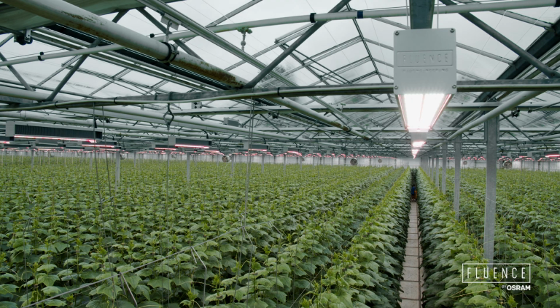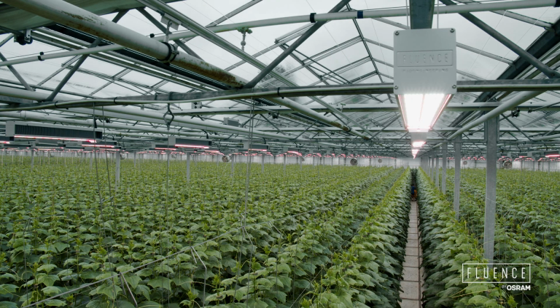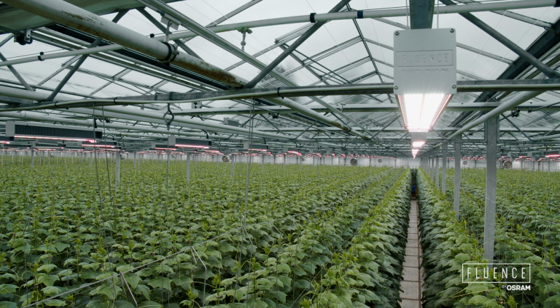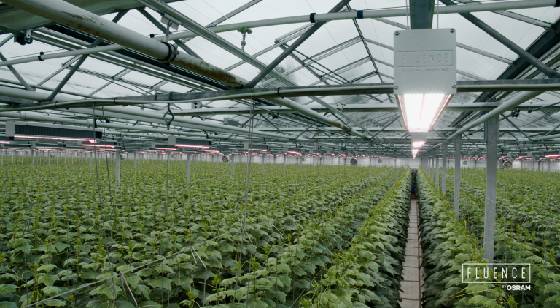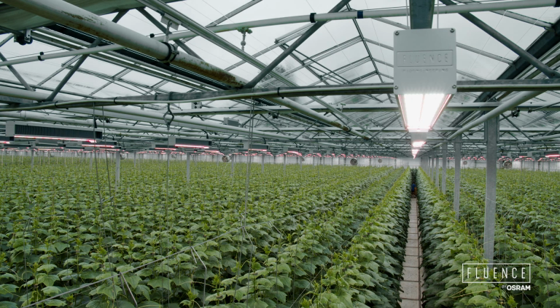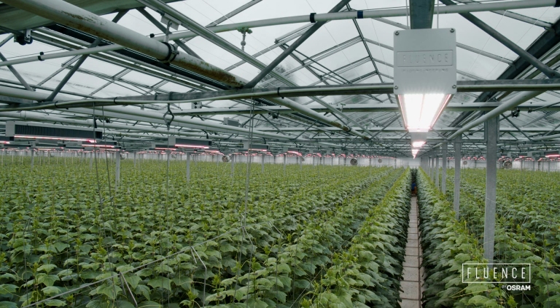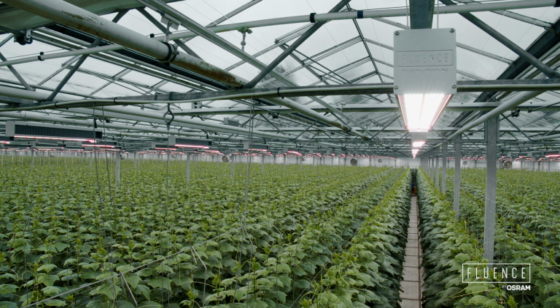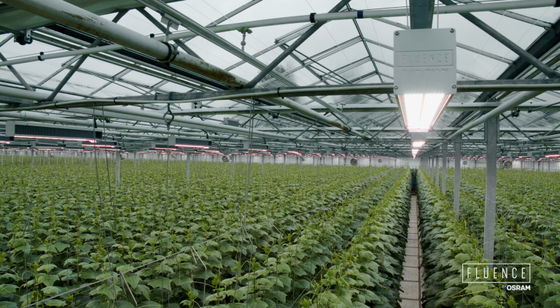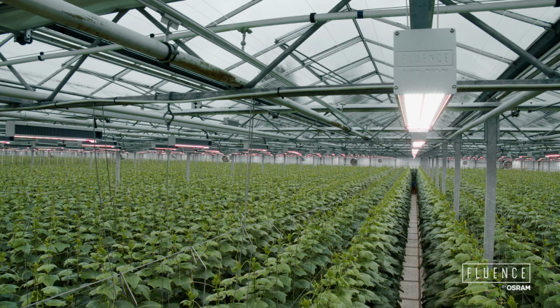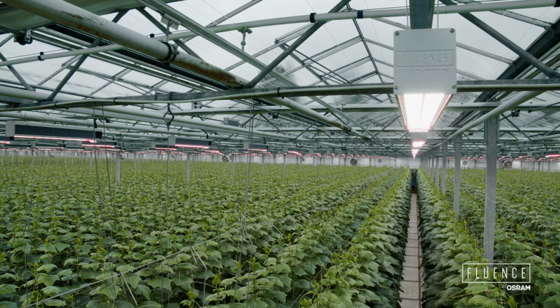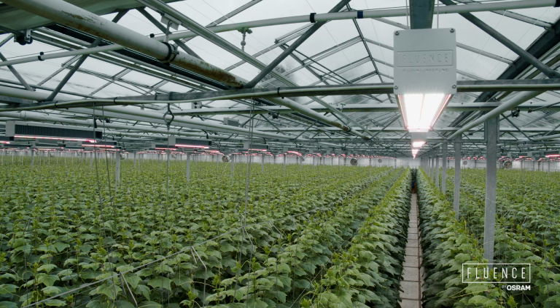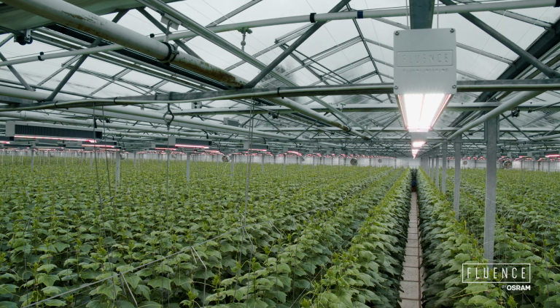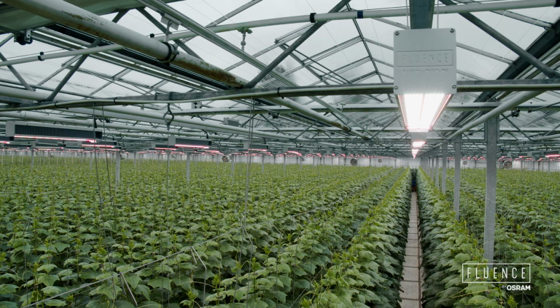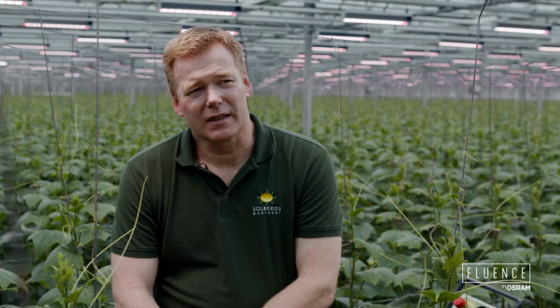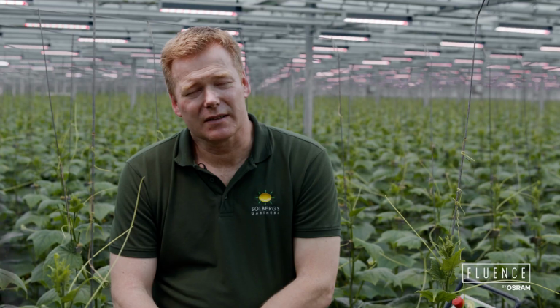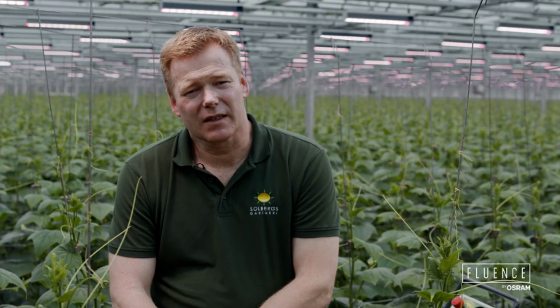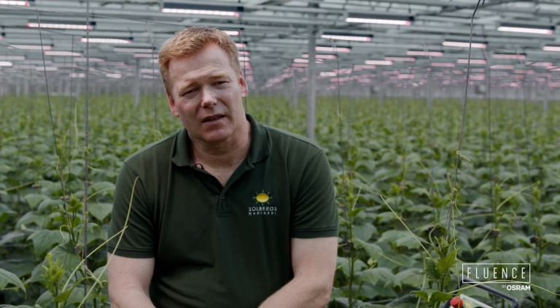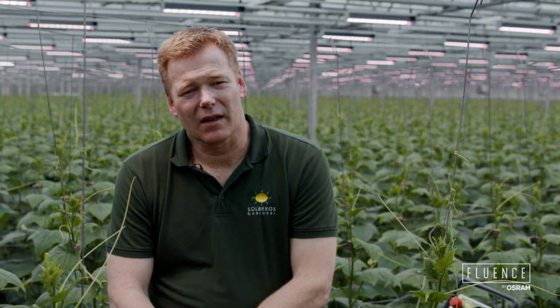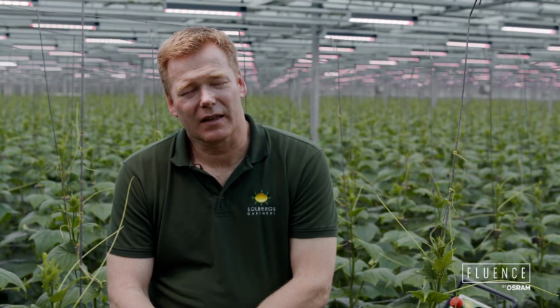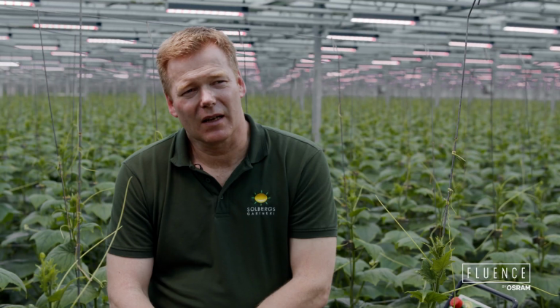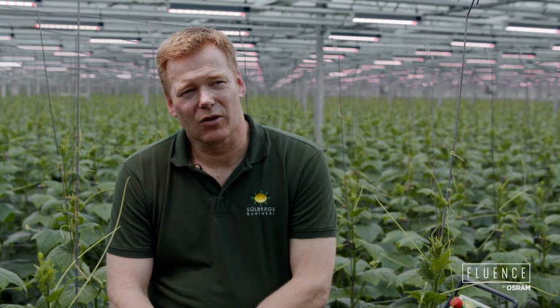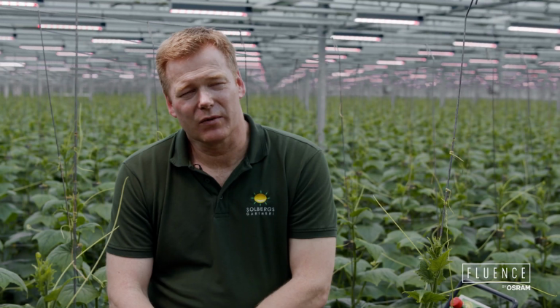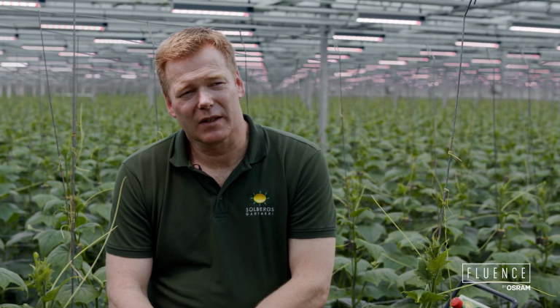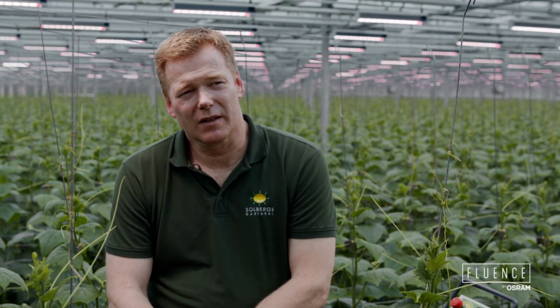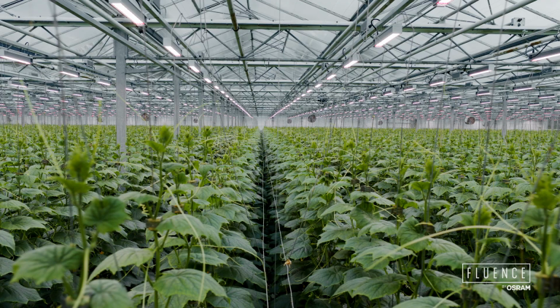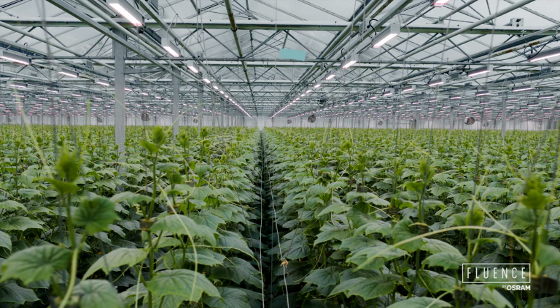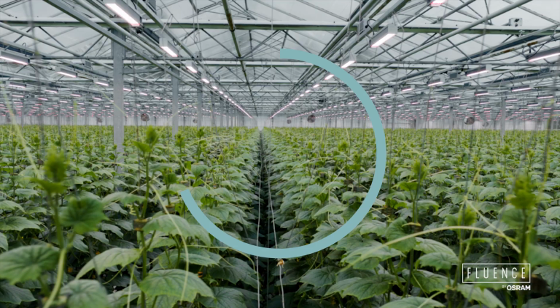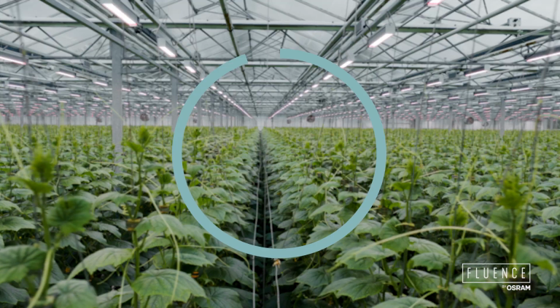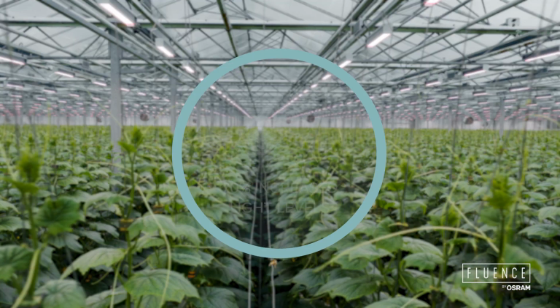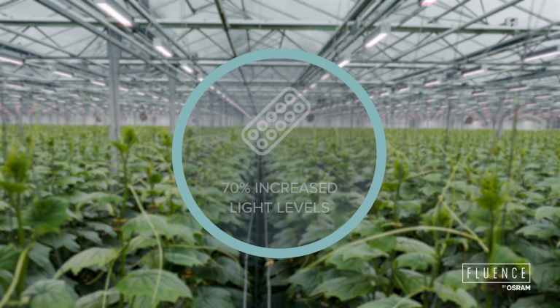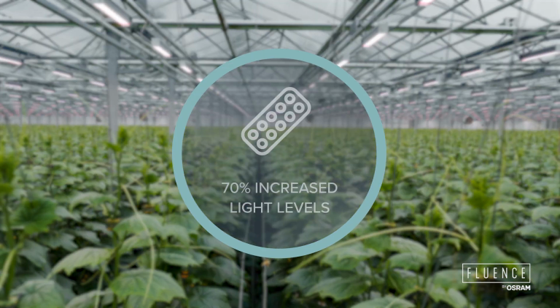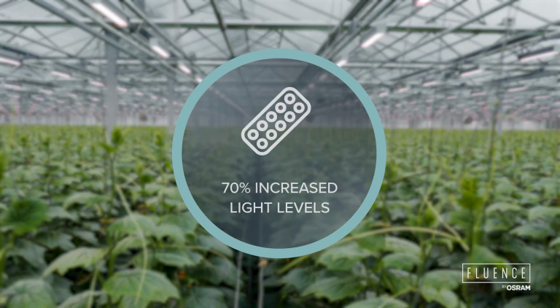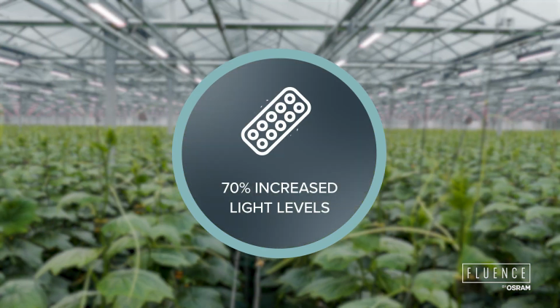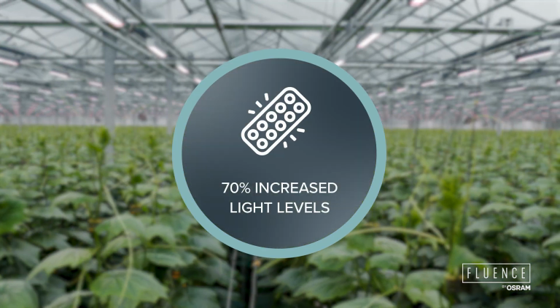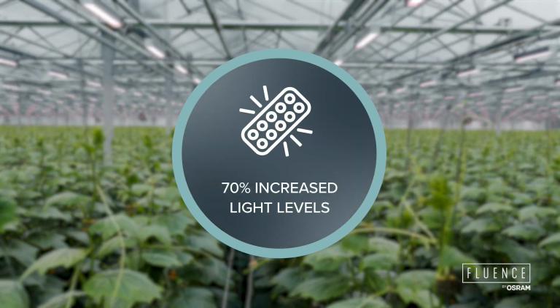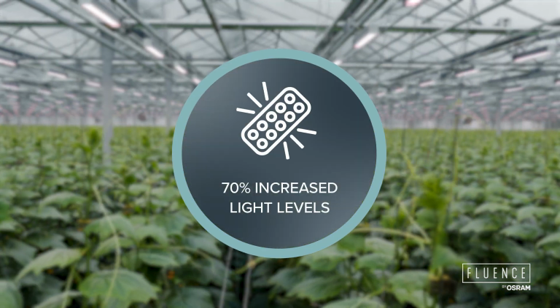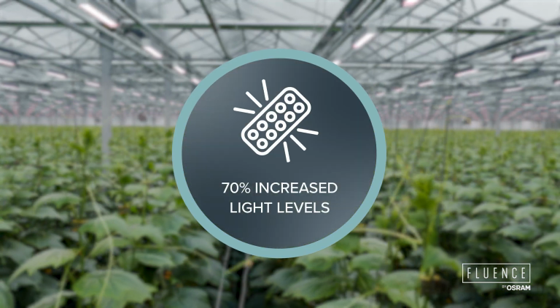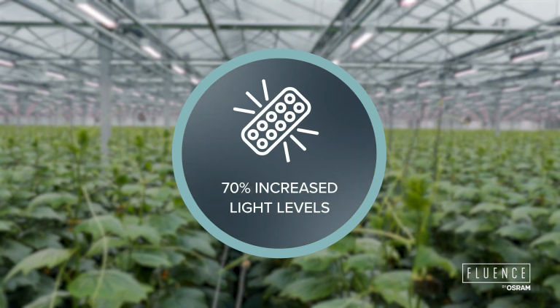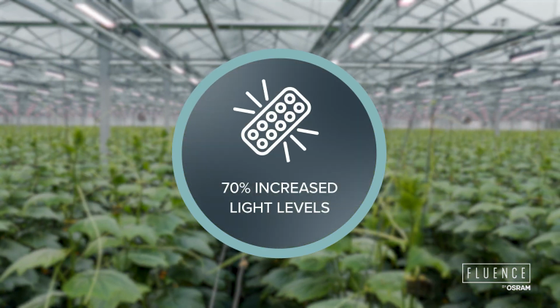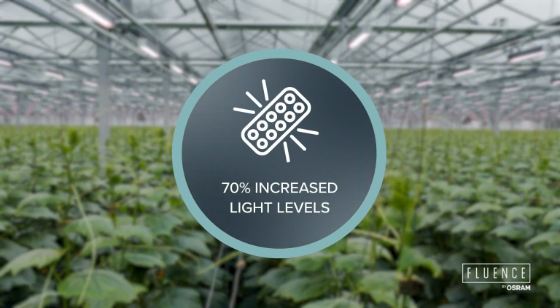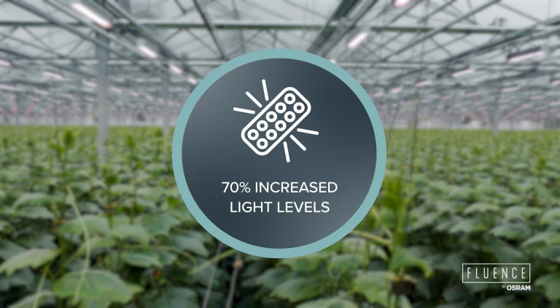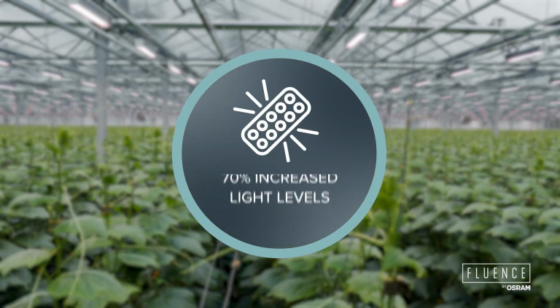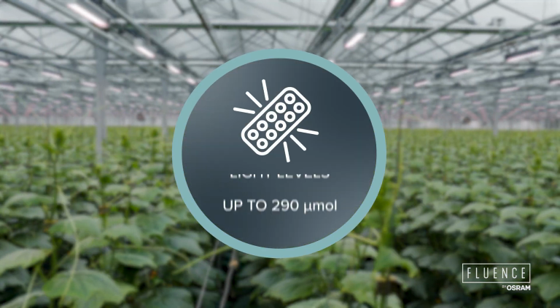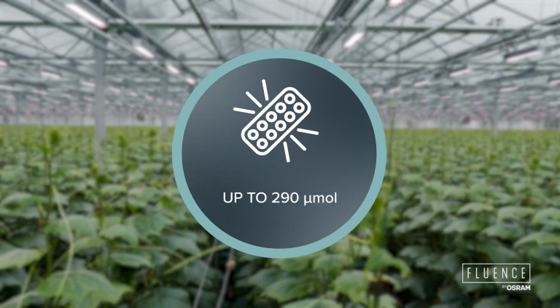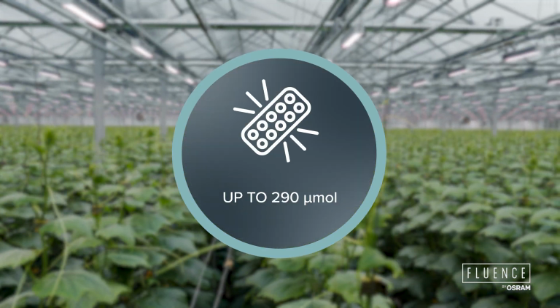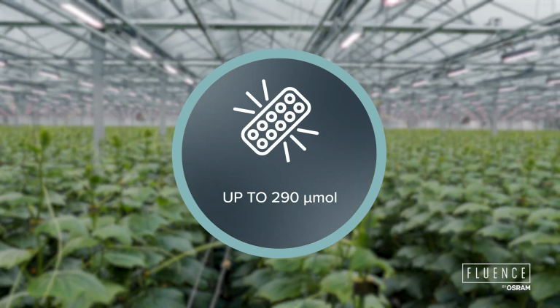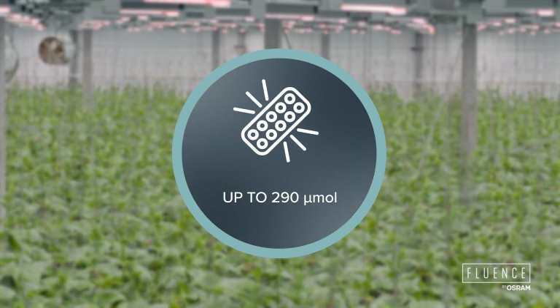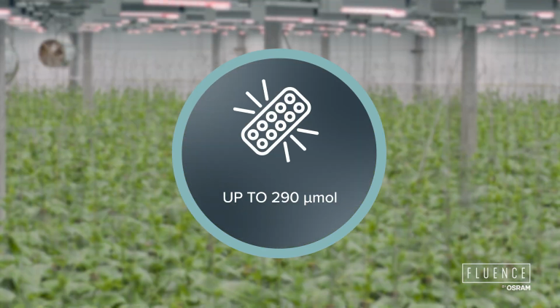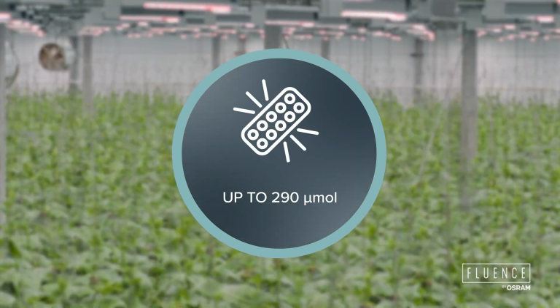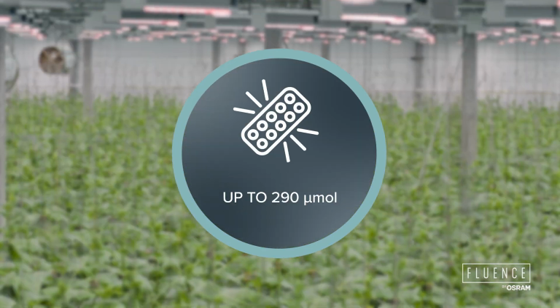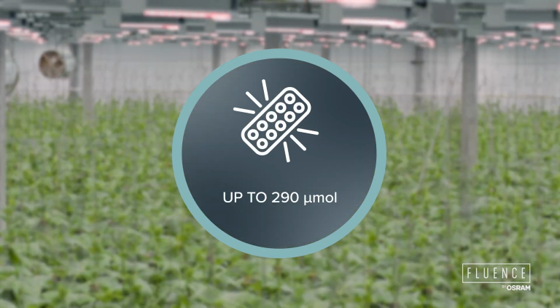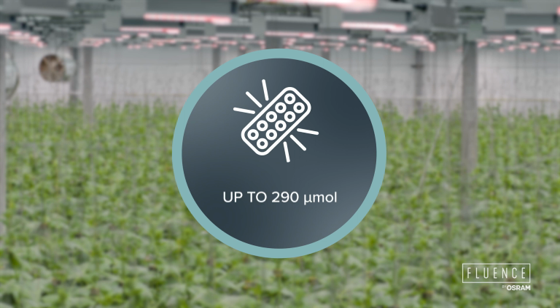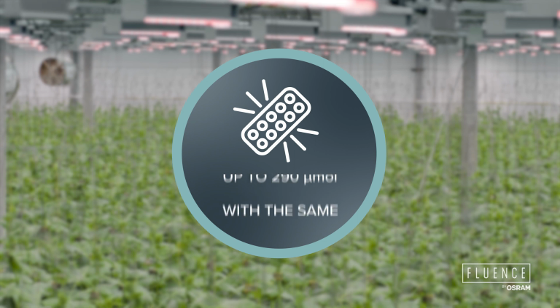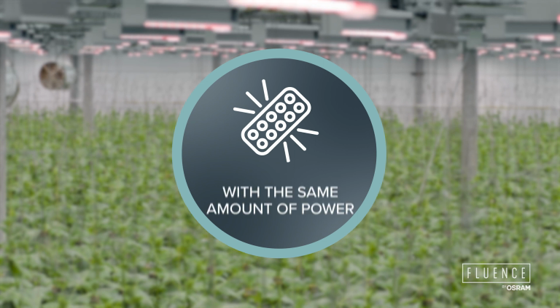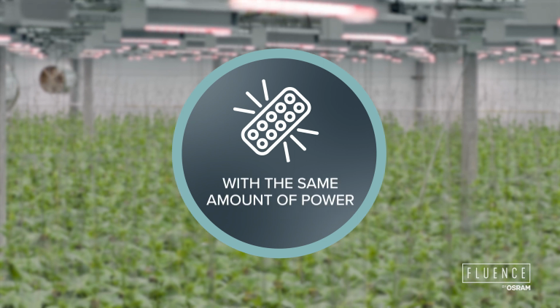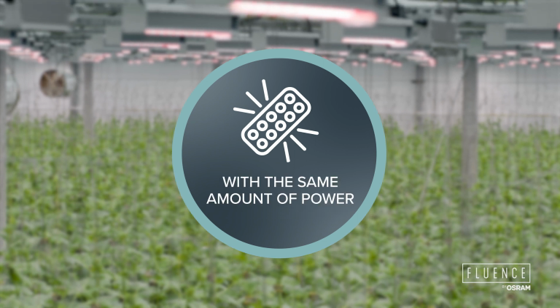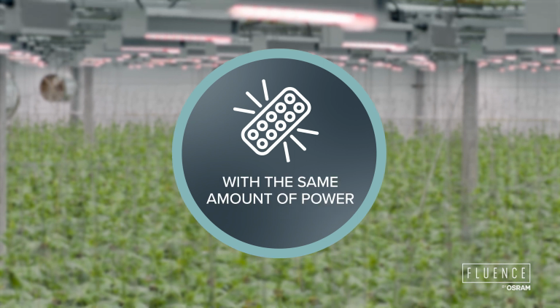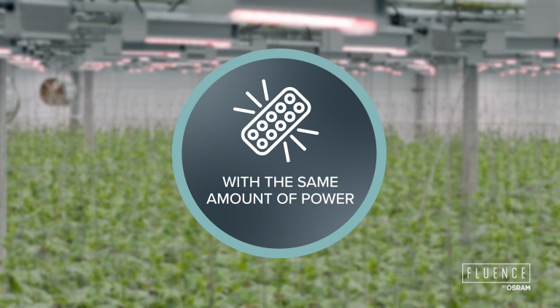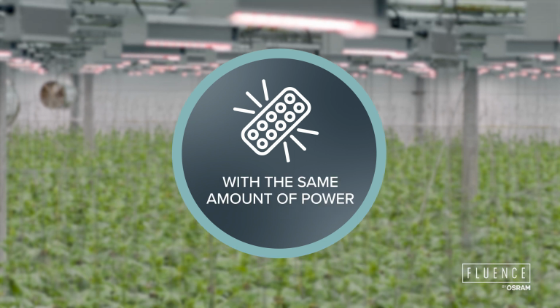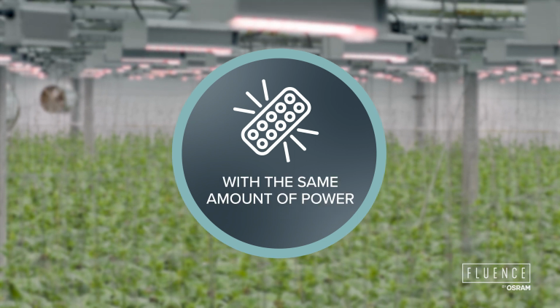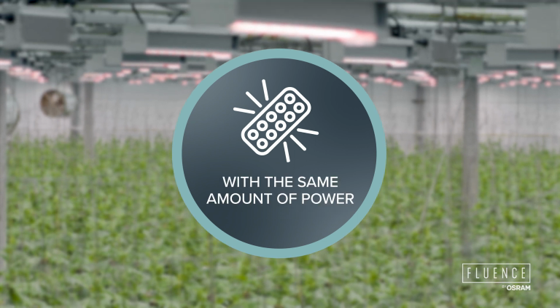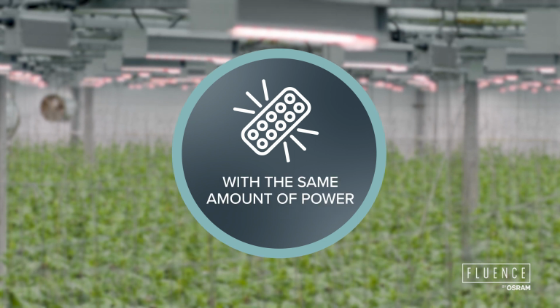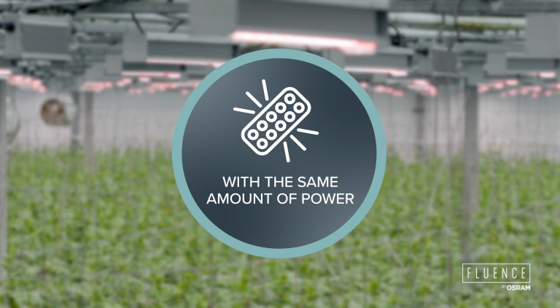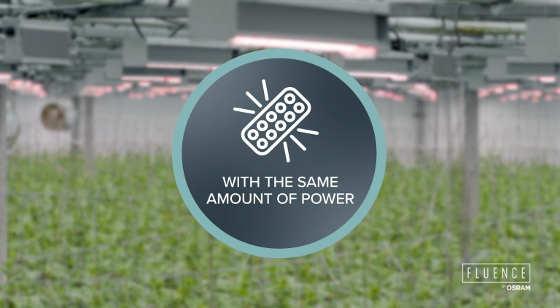We managed to increase the light level by more than 70% to 290 micromoles with the same power.